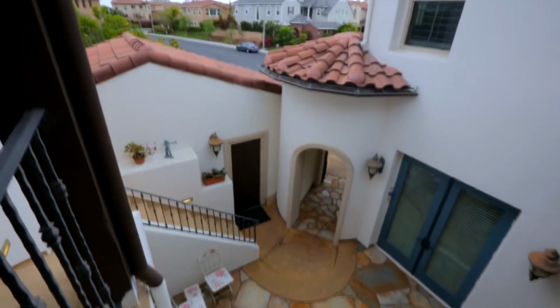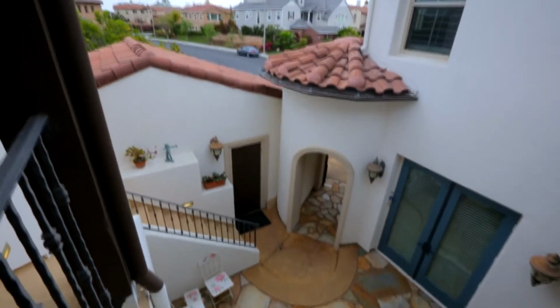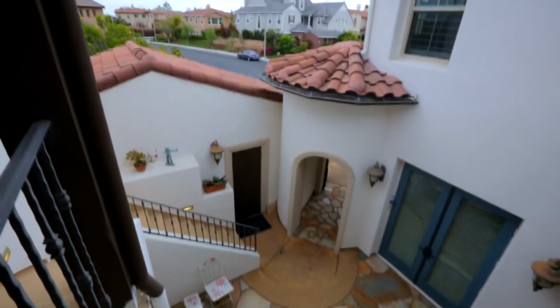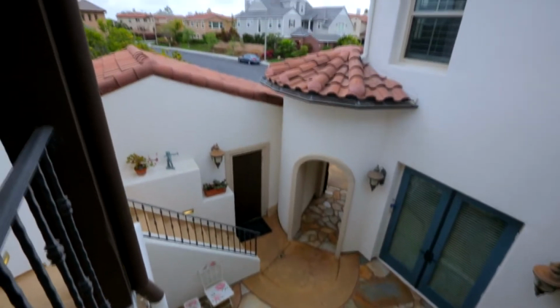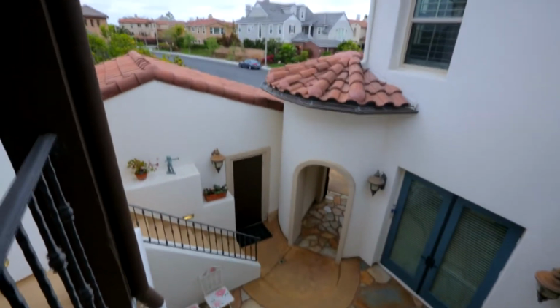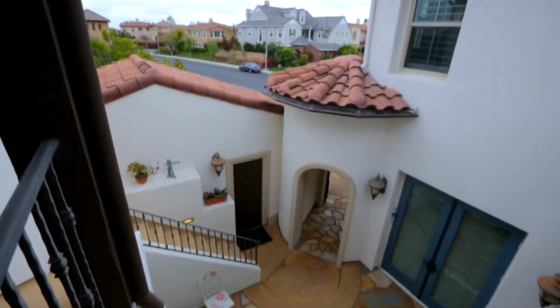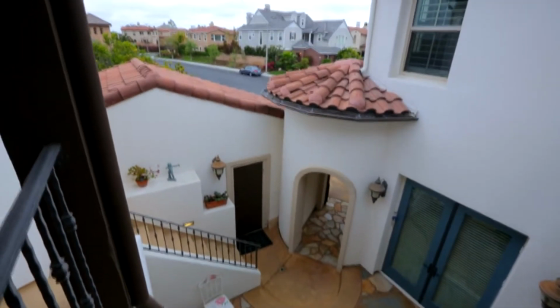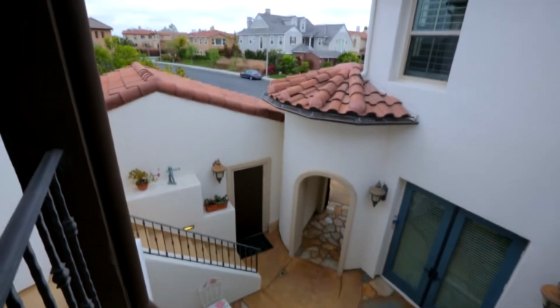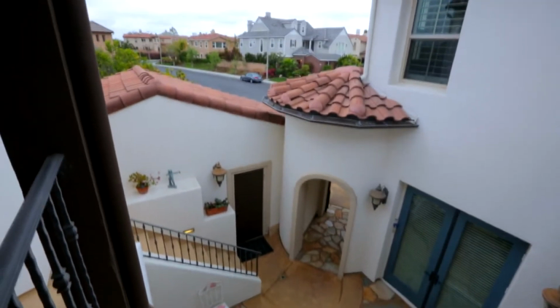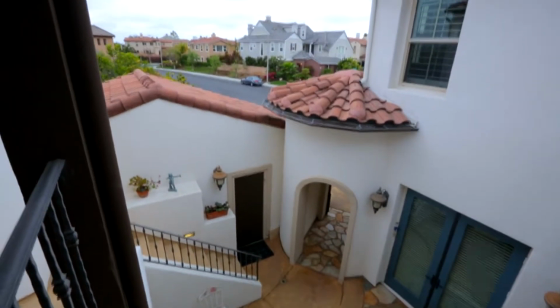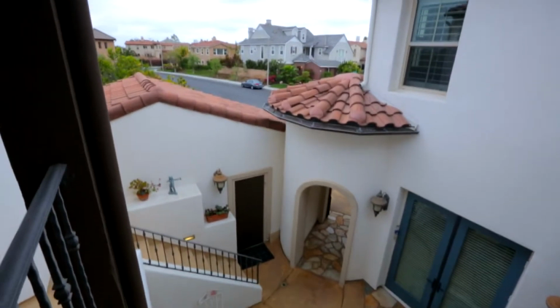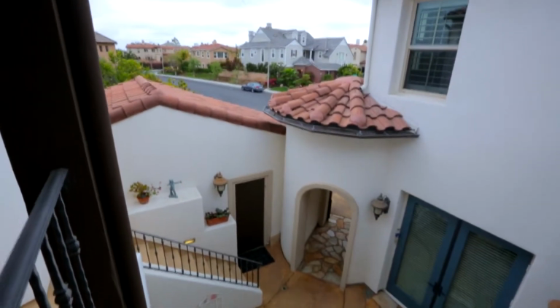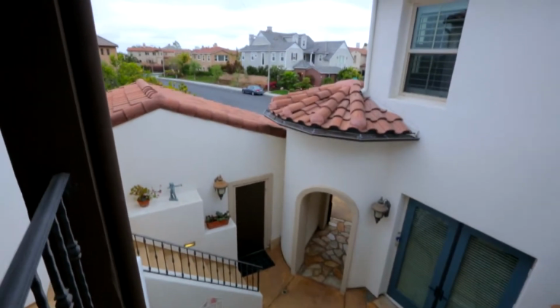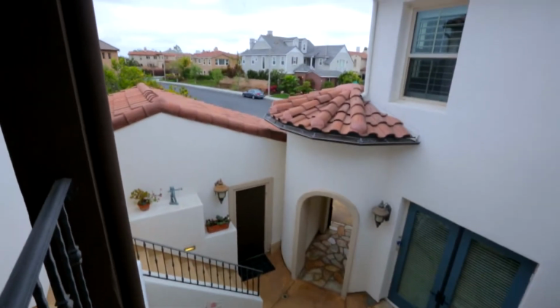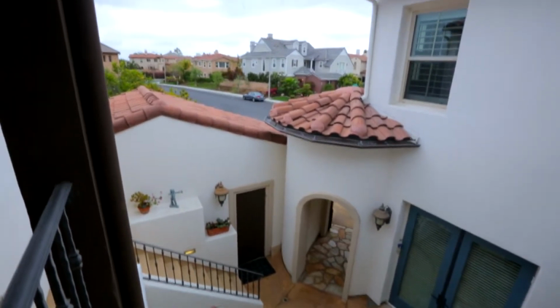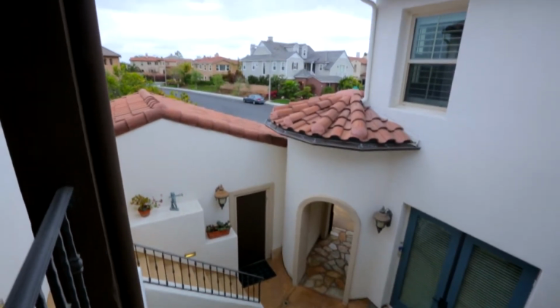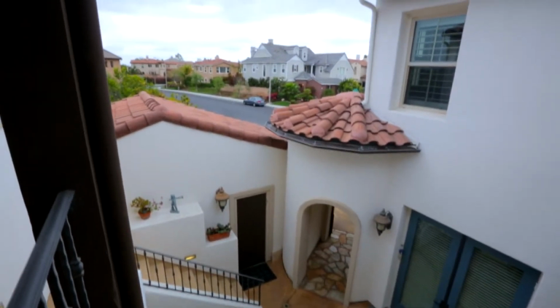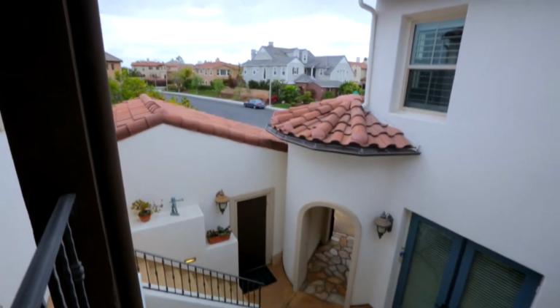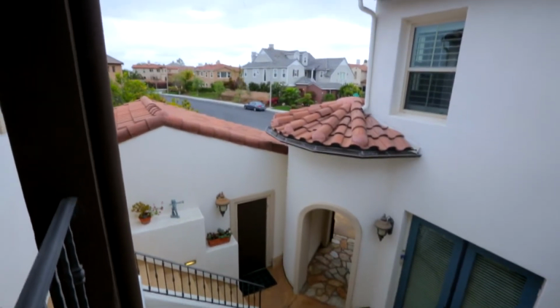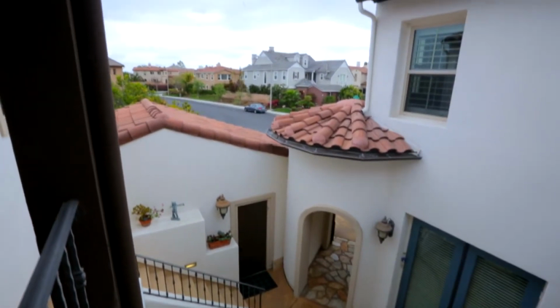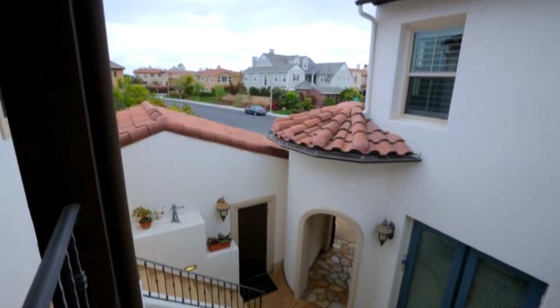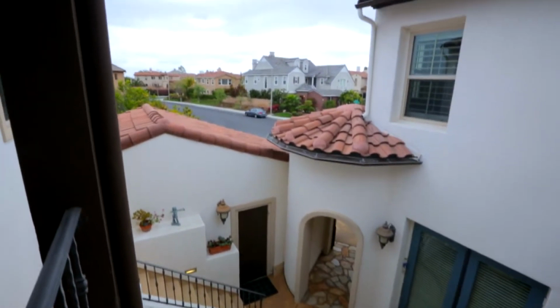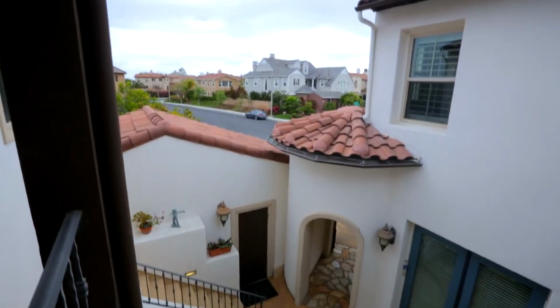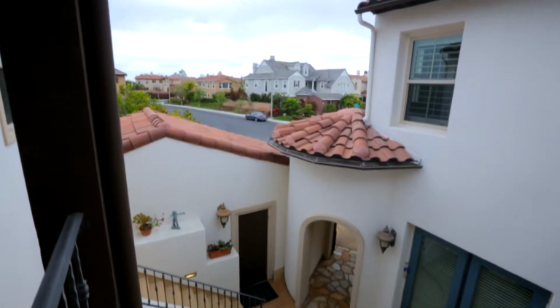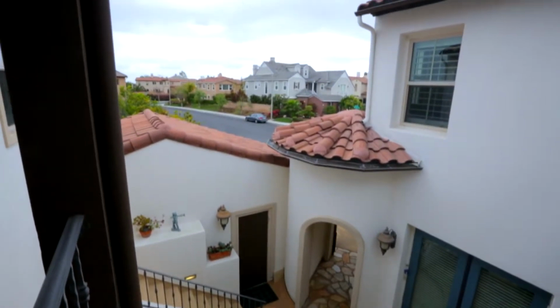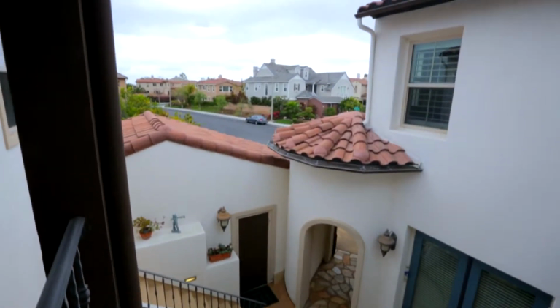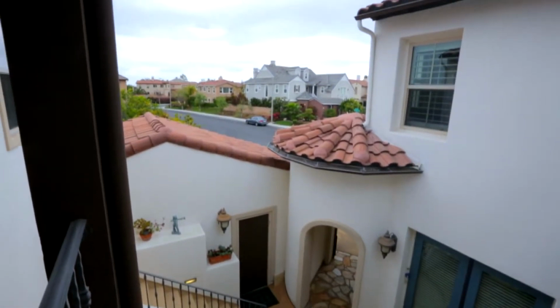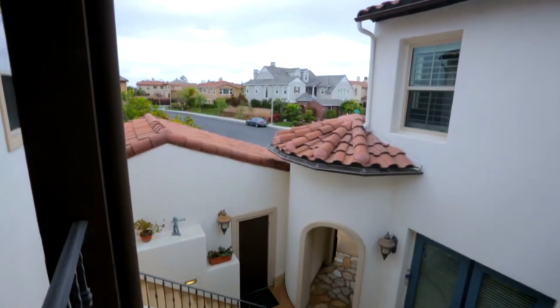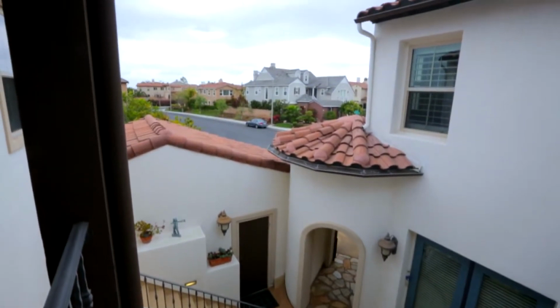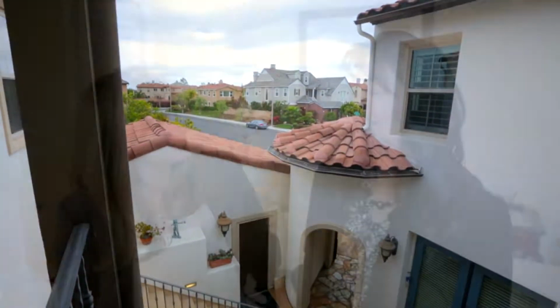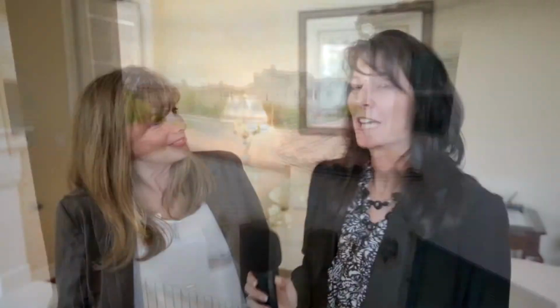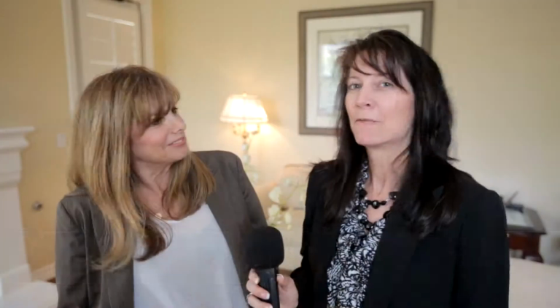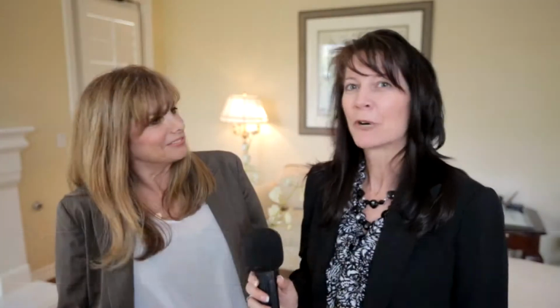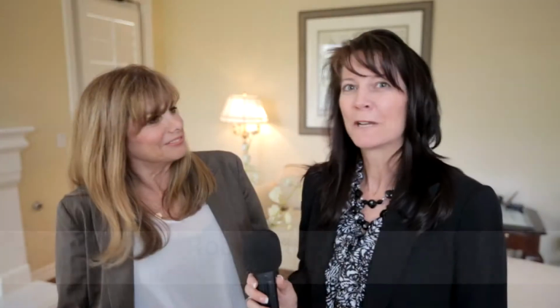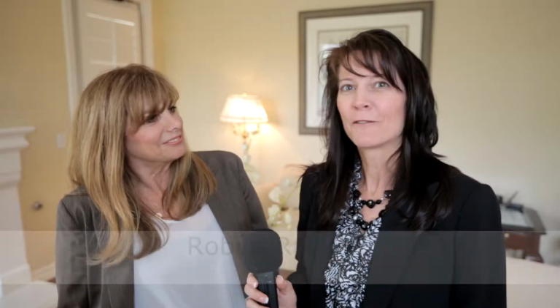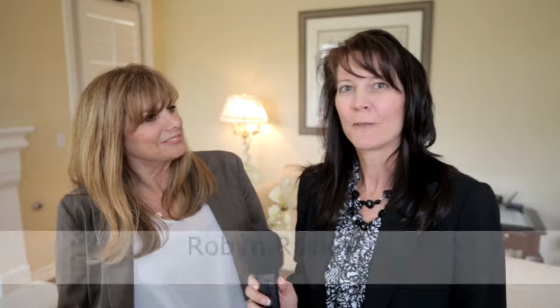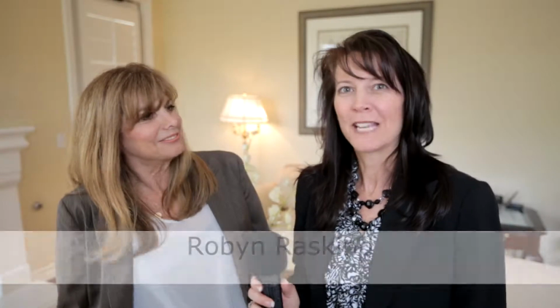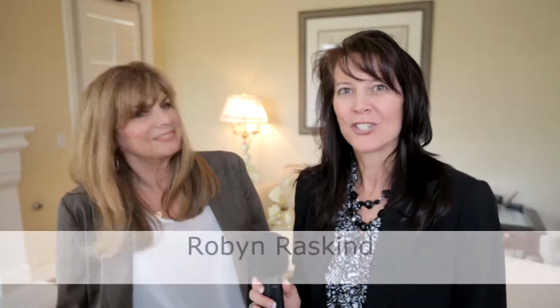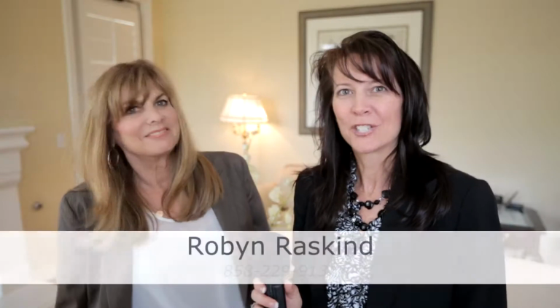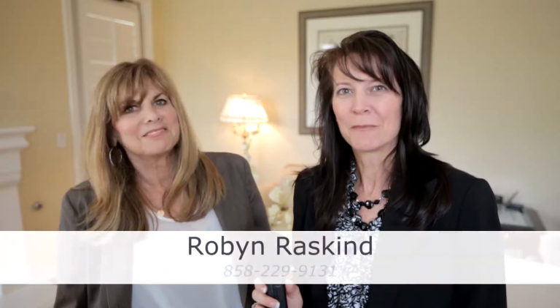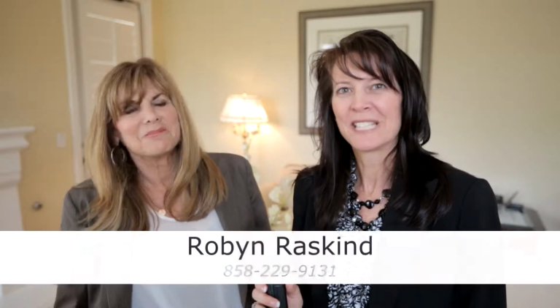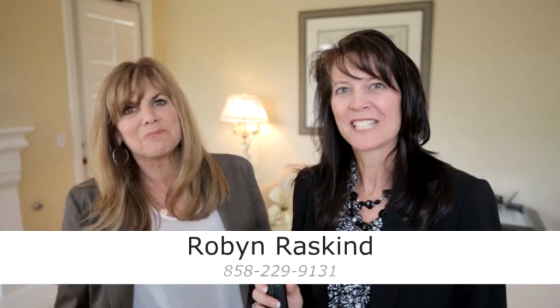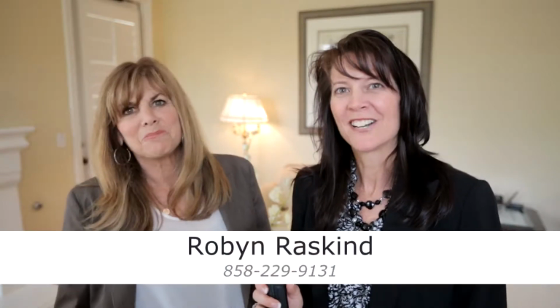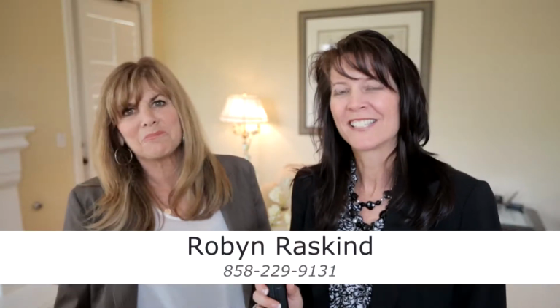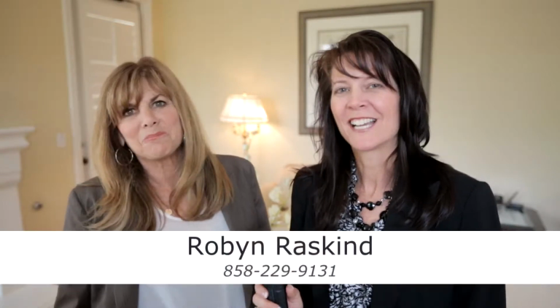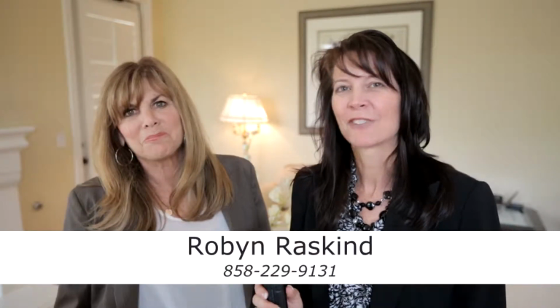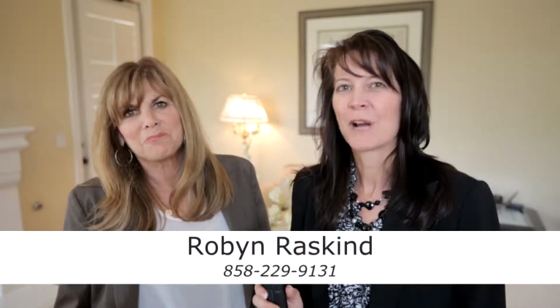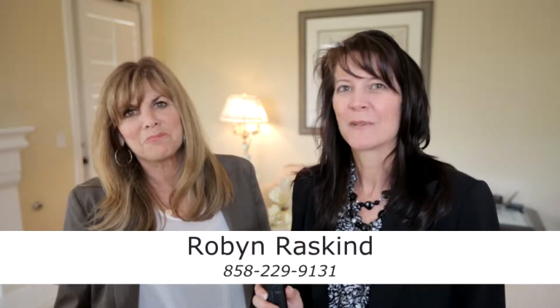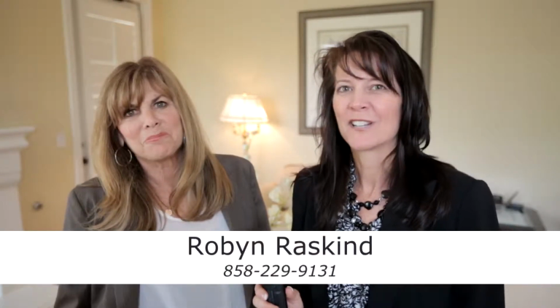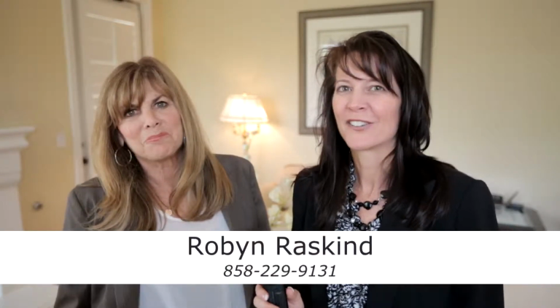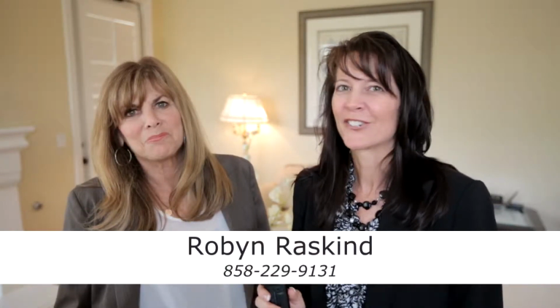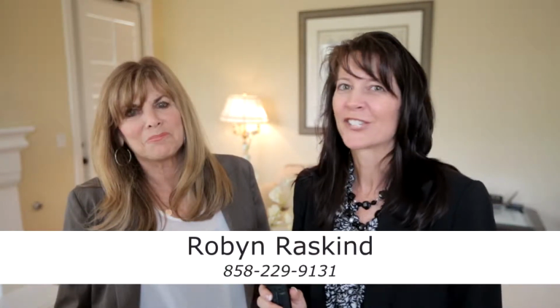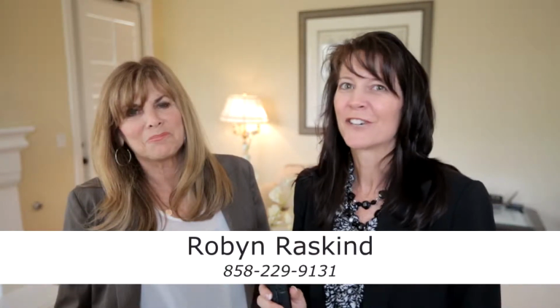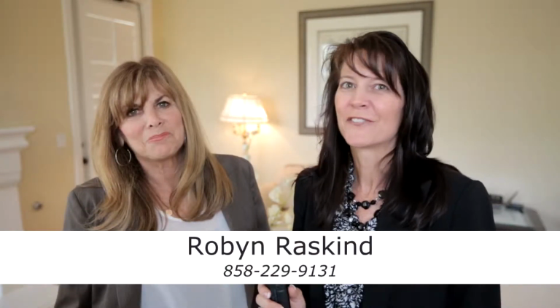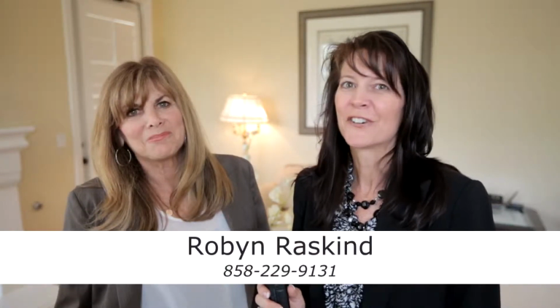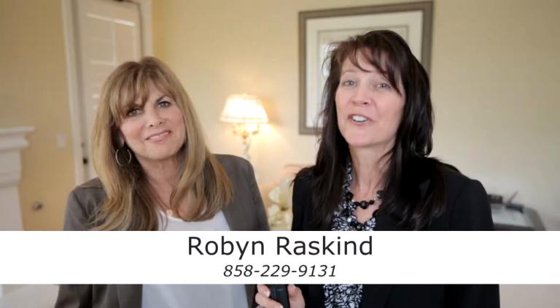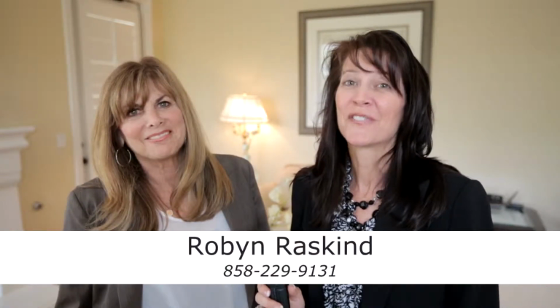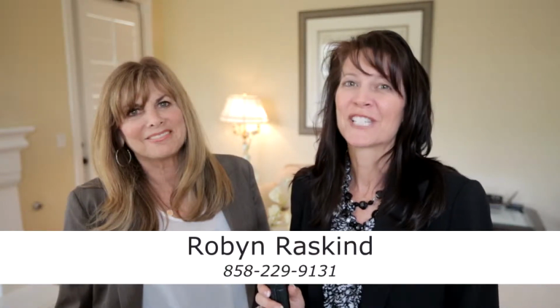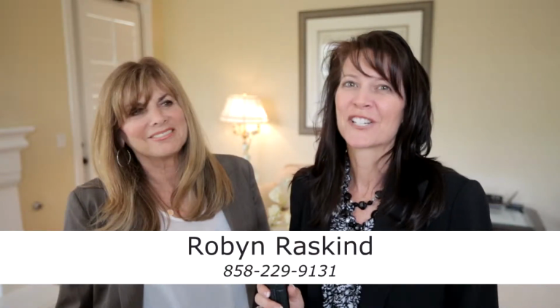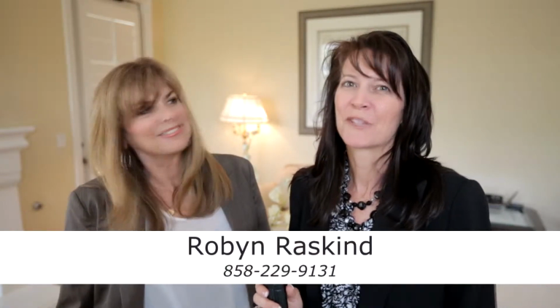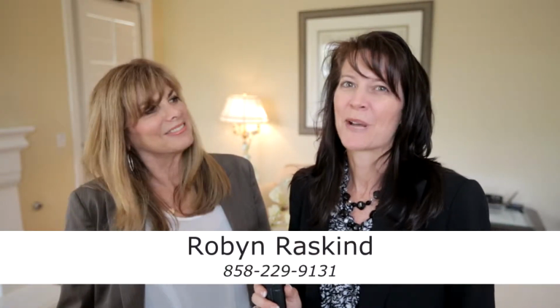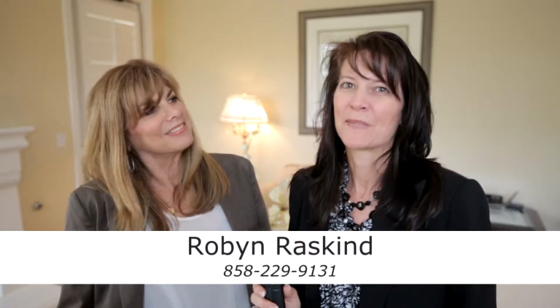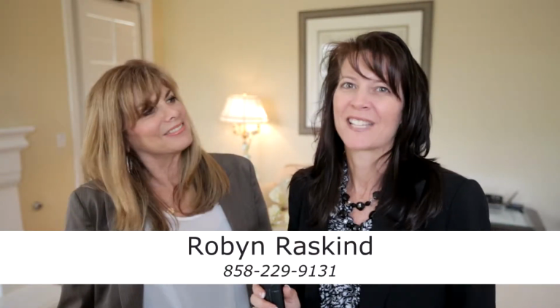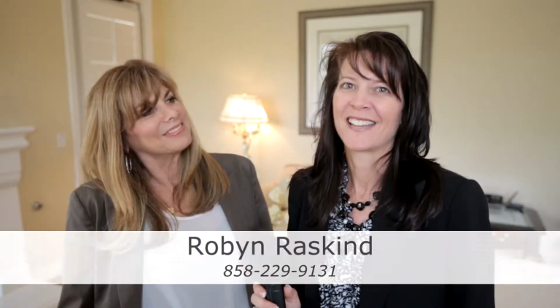Wonderful. Sounds spectacular. To get more information, please contact Robyn on her cell phone or visit her website.